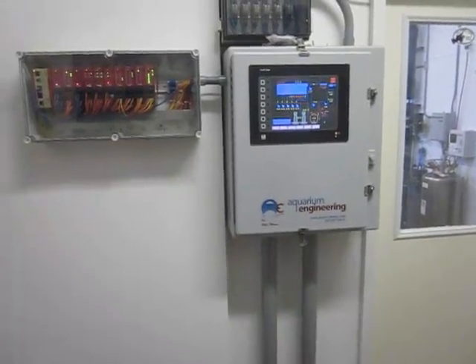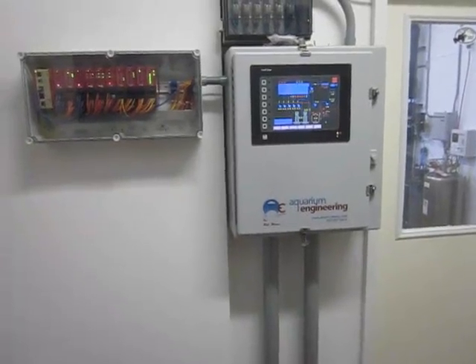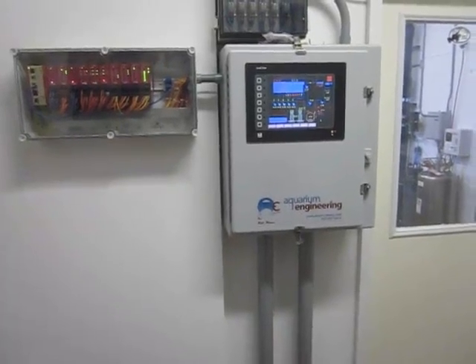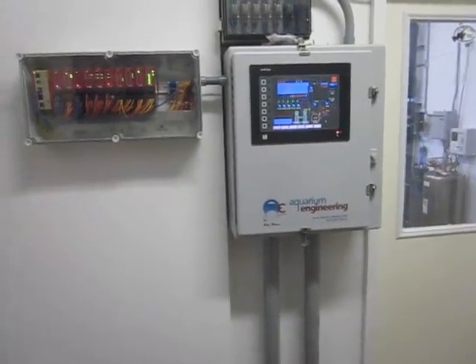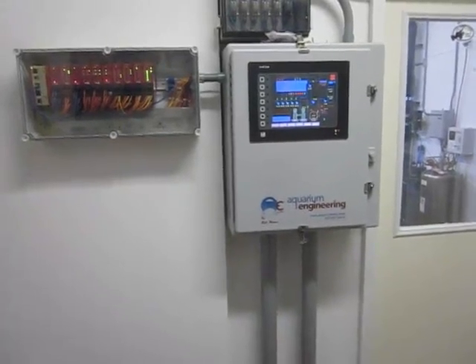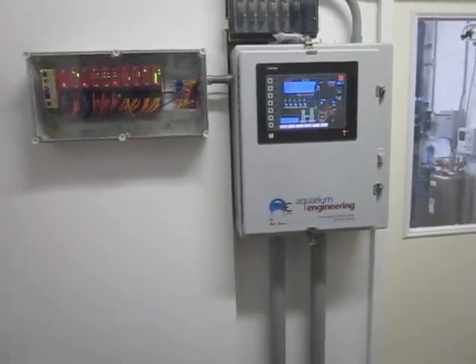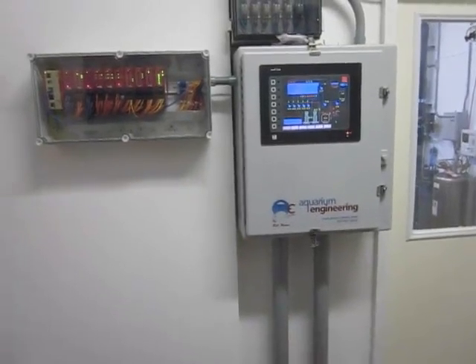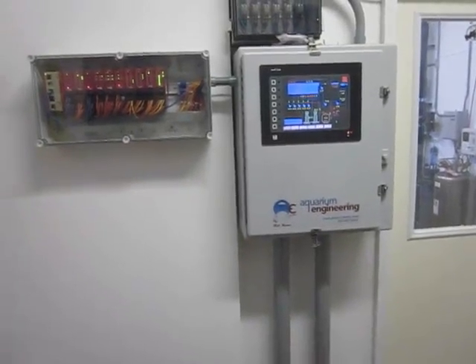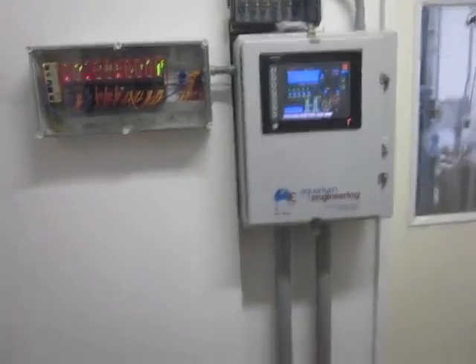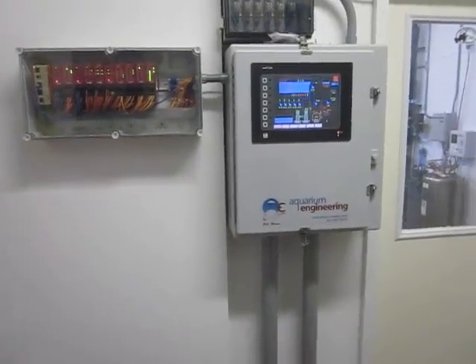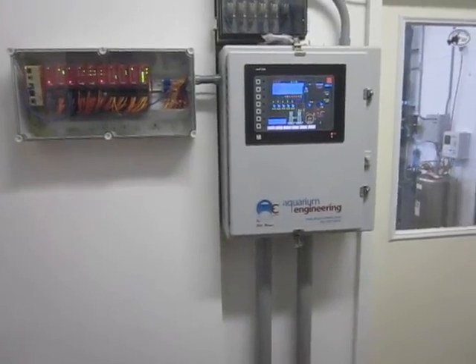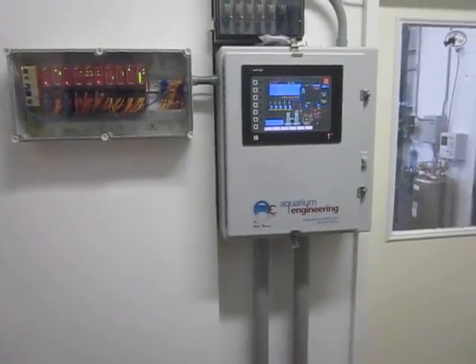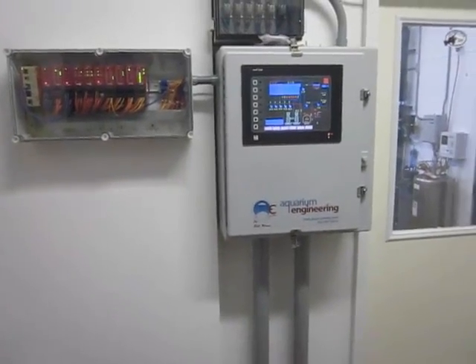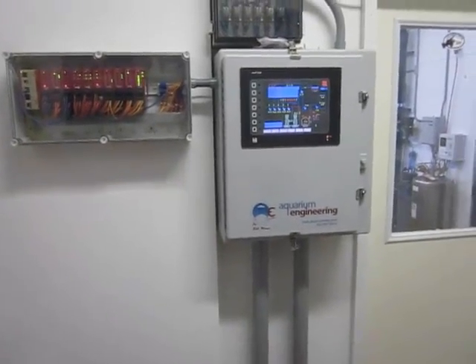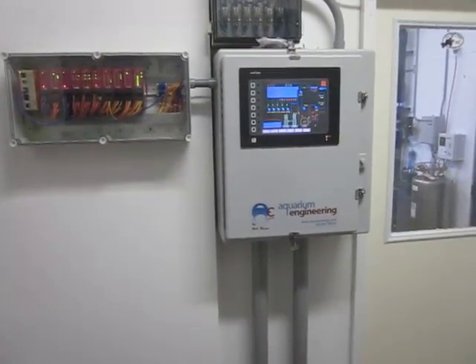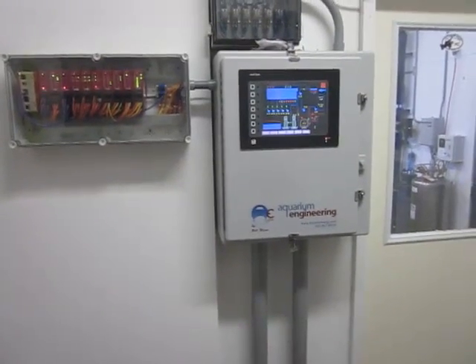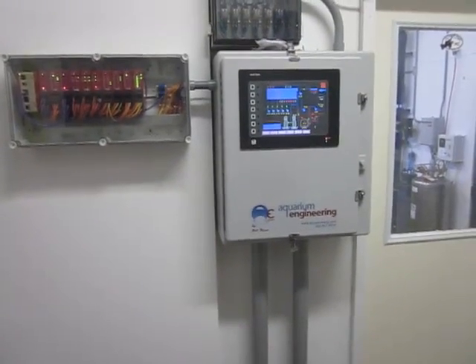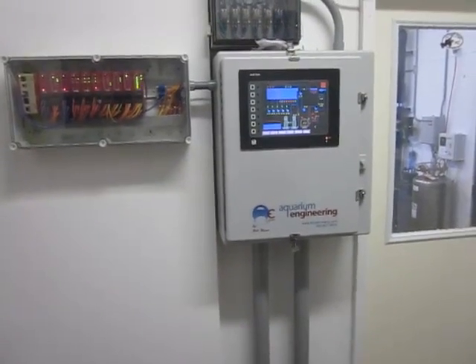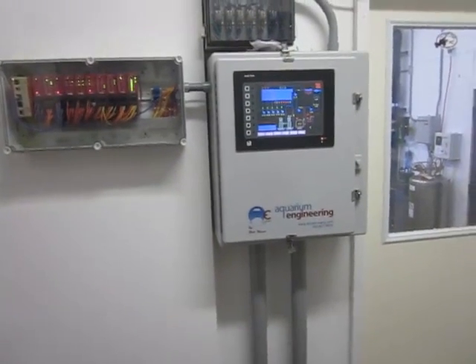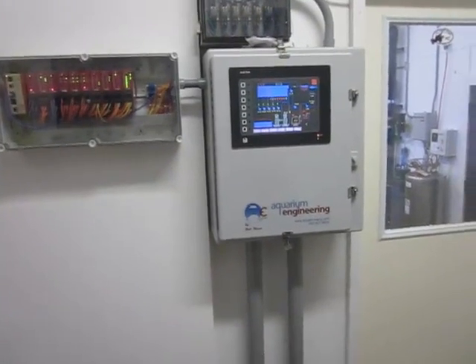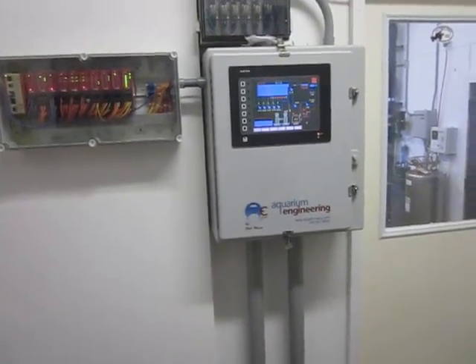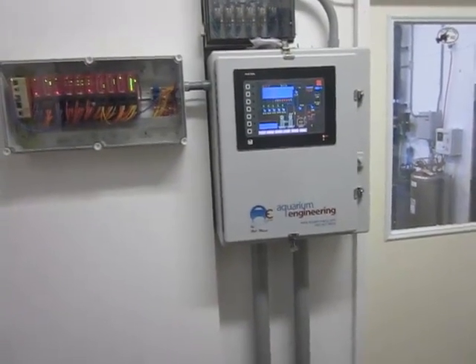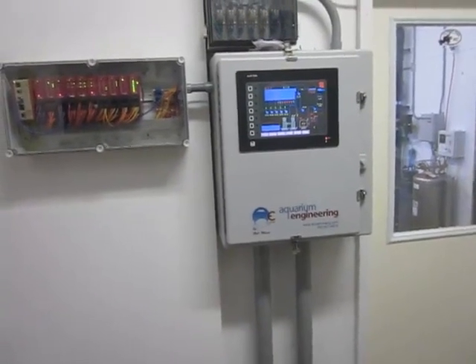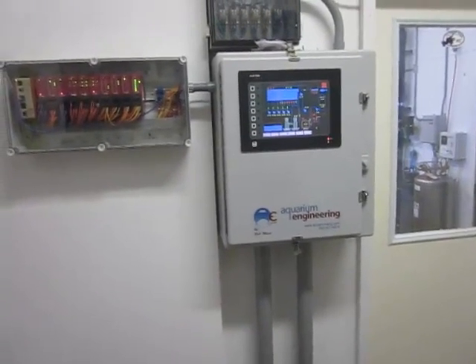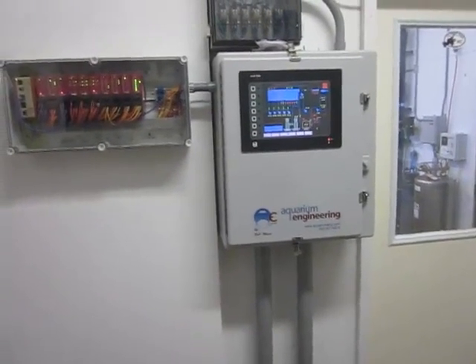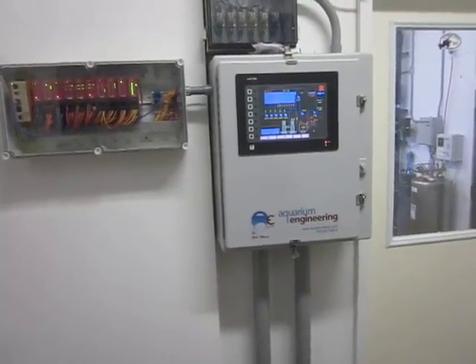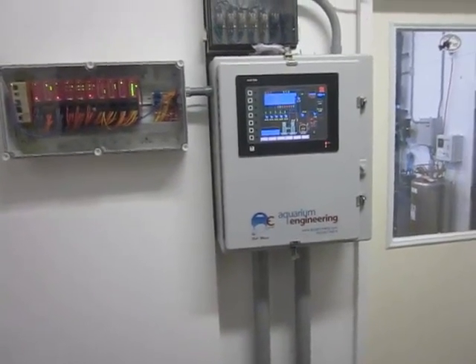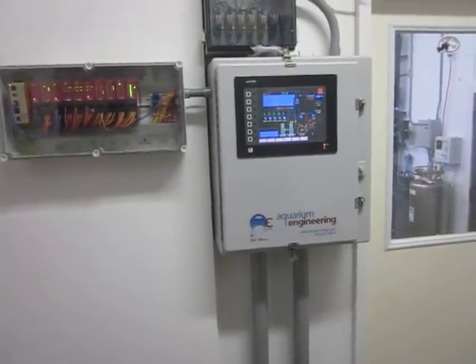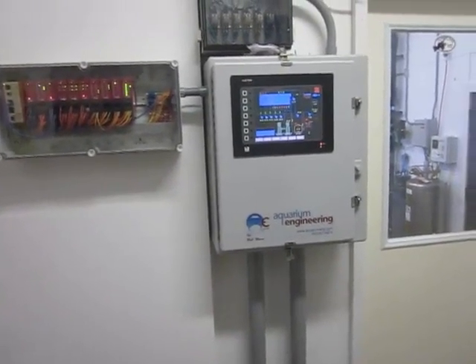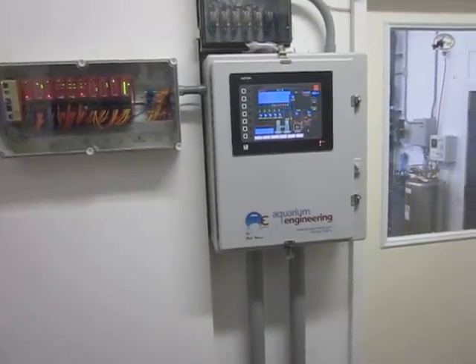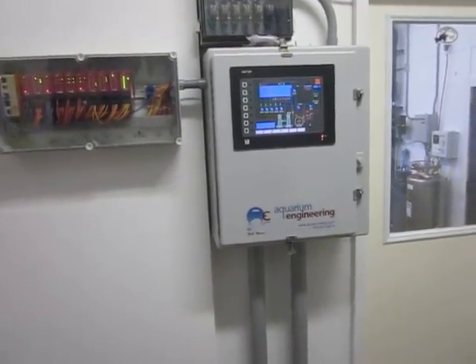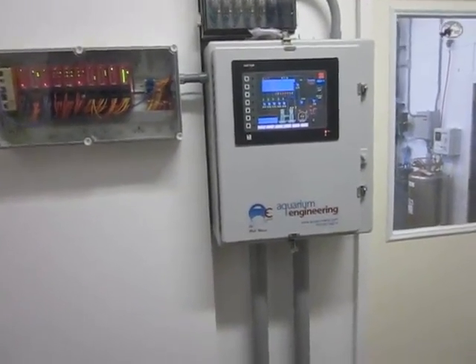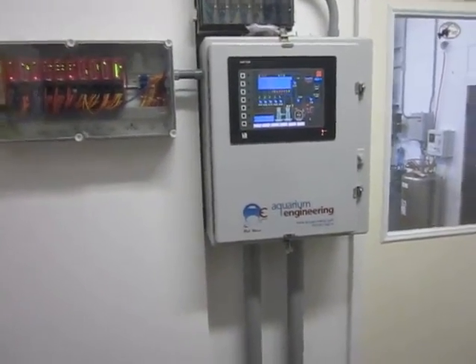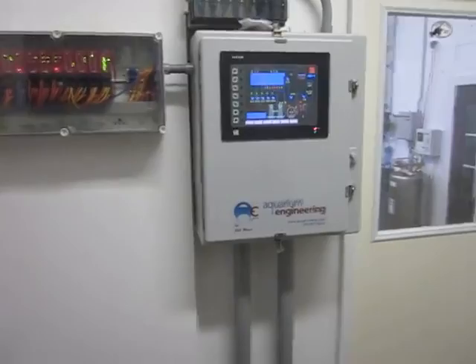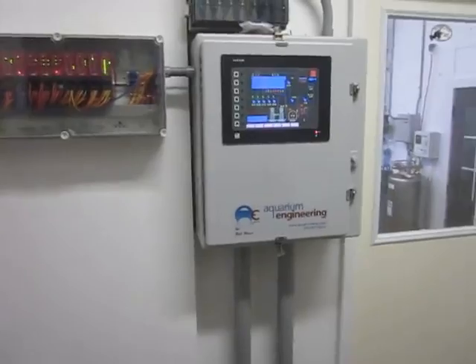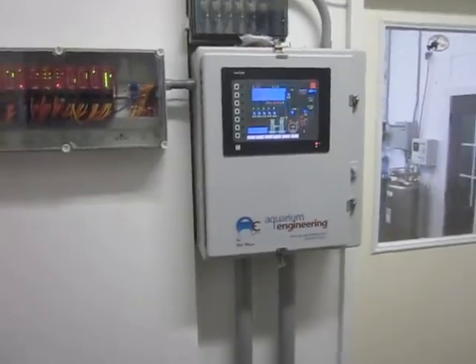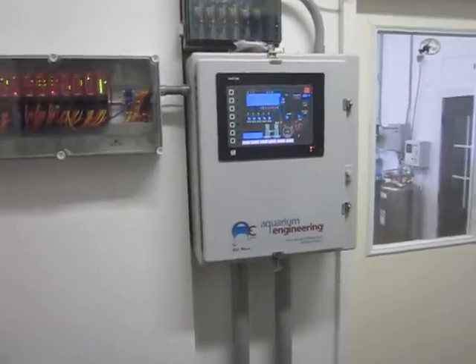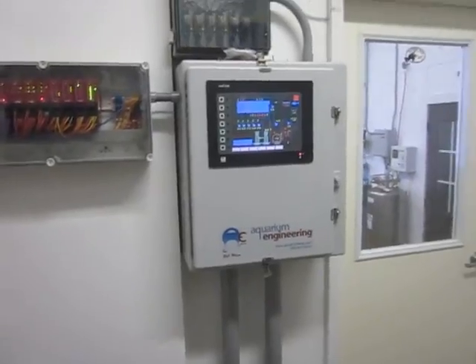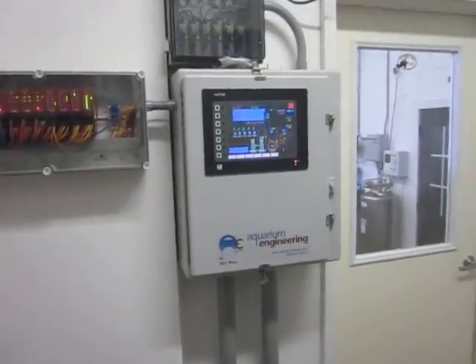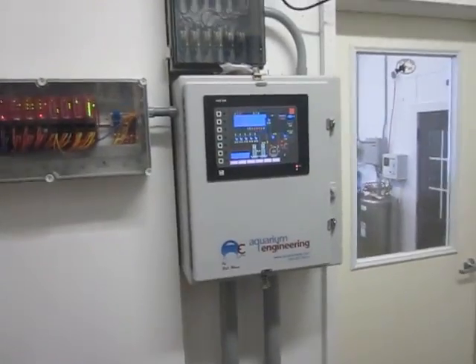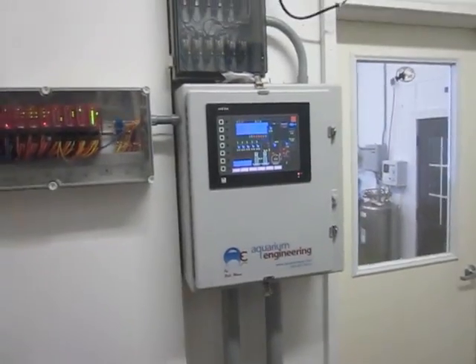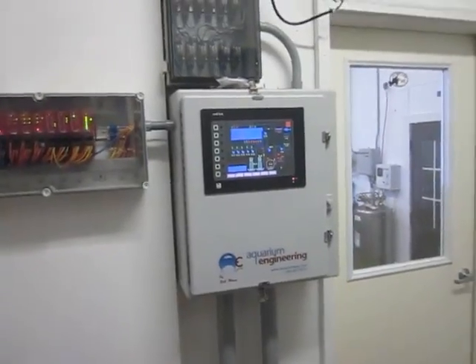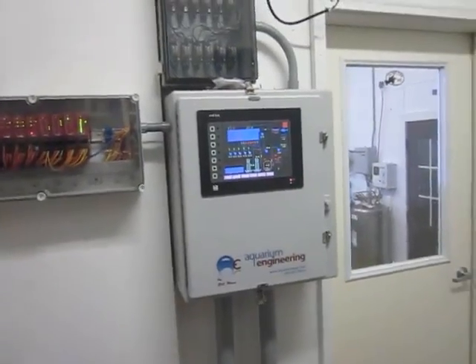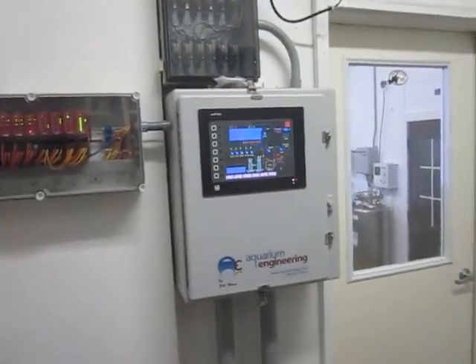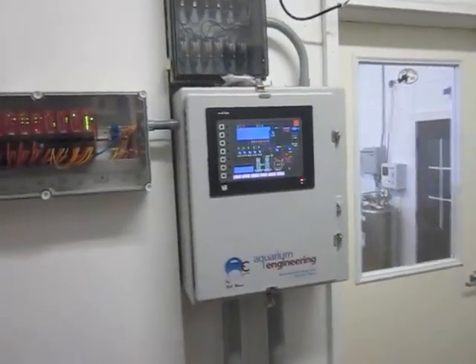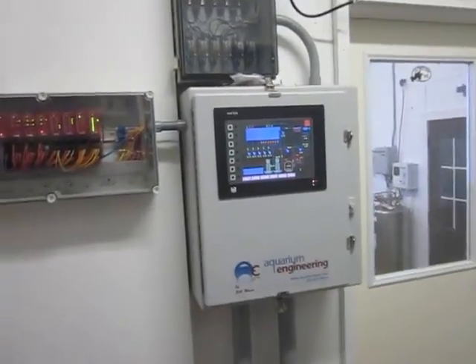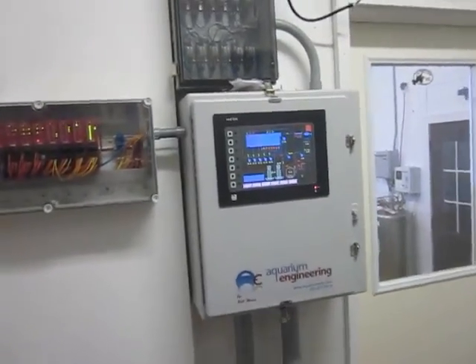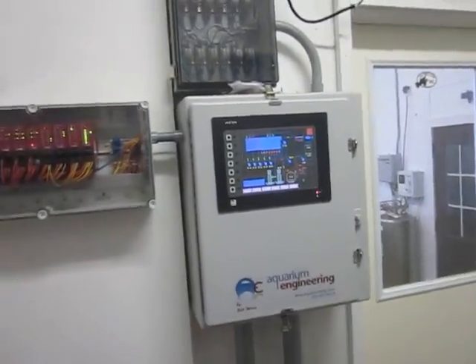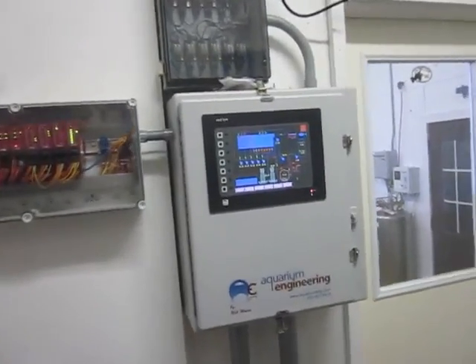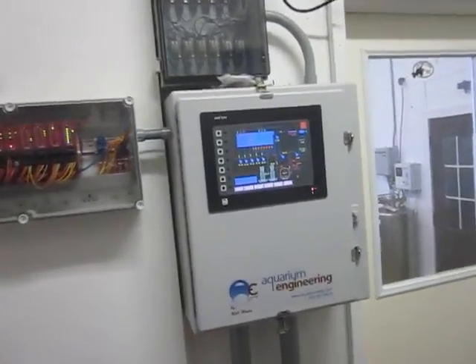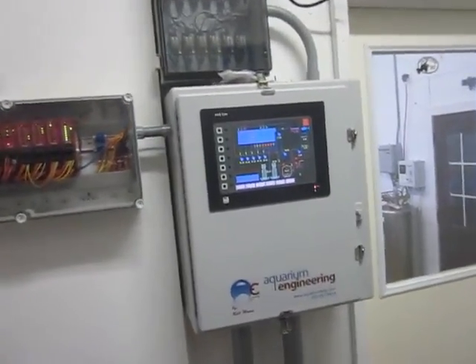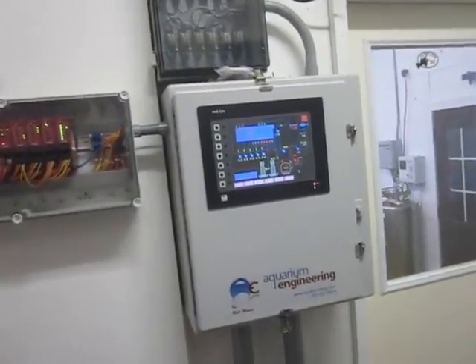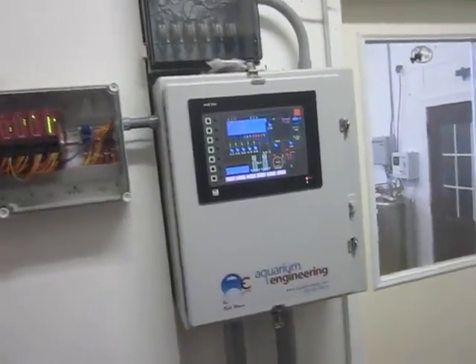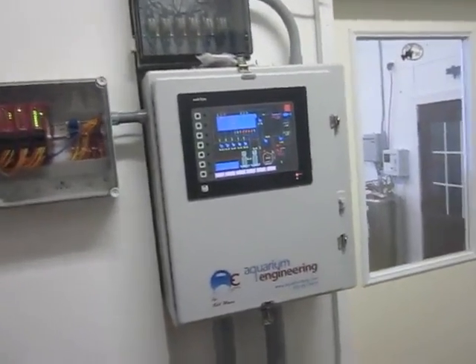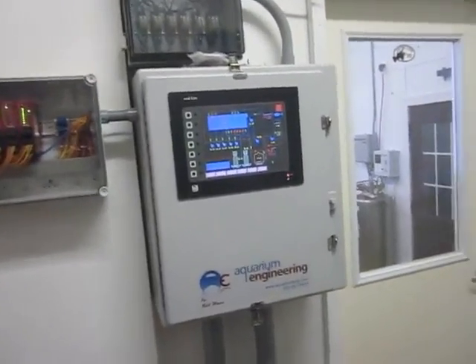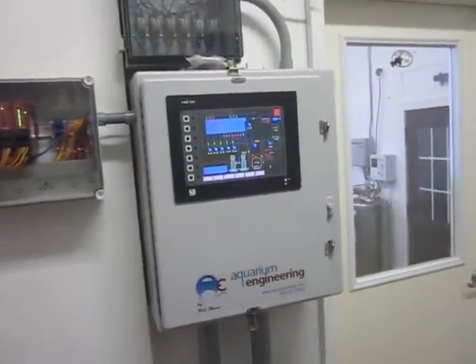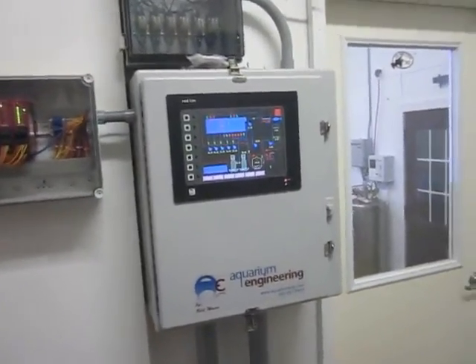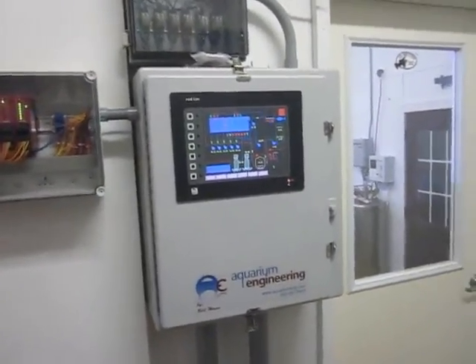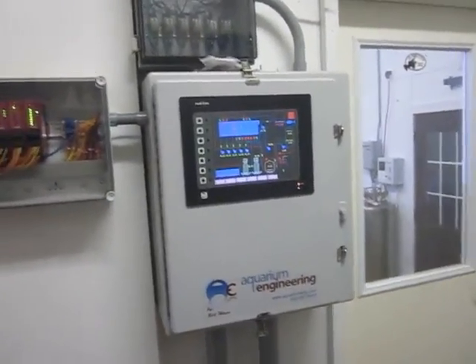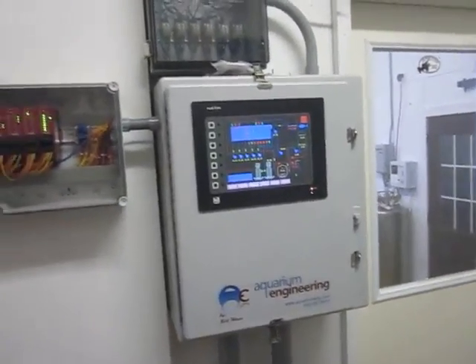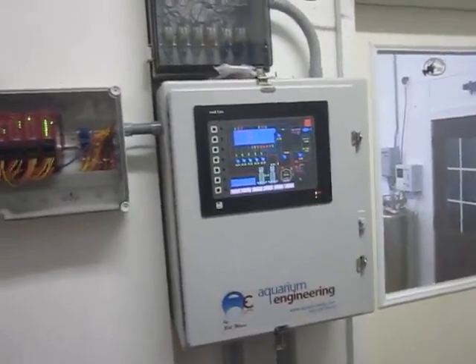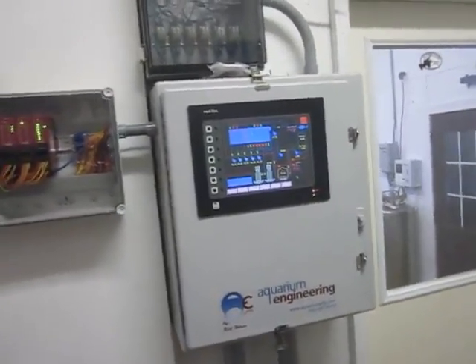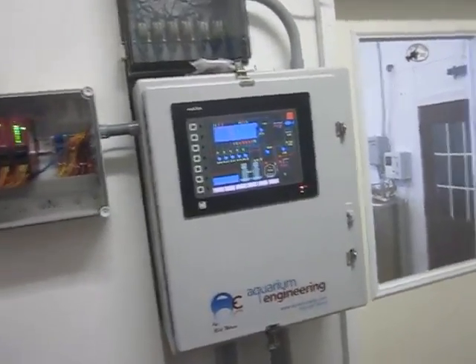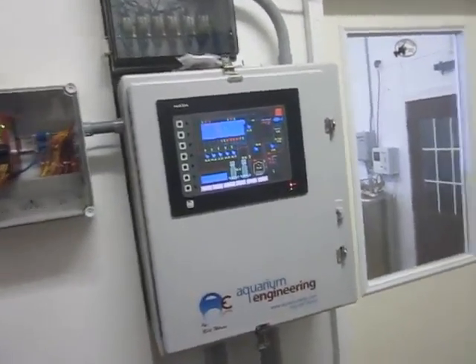I'm Bill Wan and today we're going to take a little trip behind my 20,000 gallon aquarium and see some of what makes it operate.